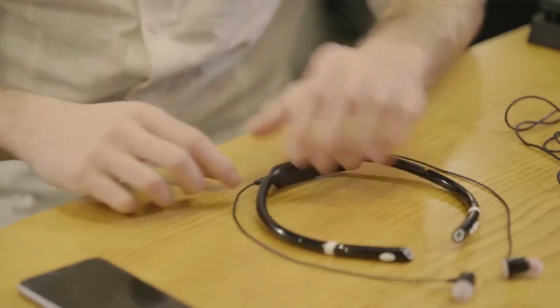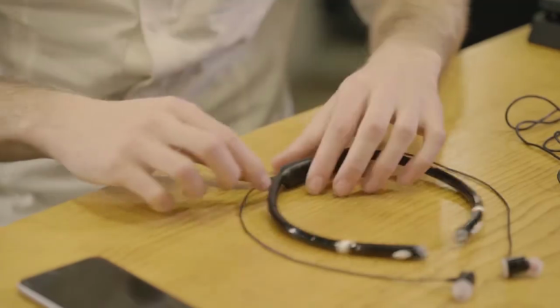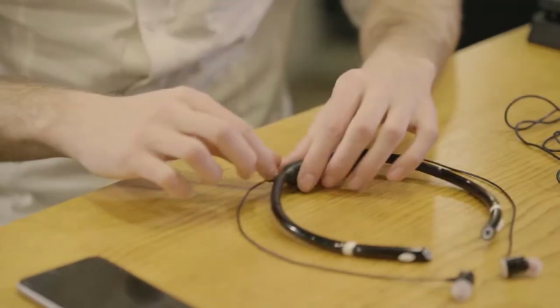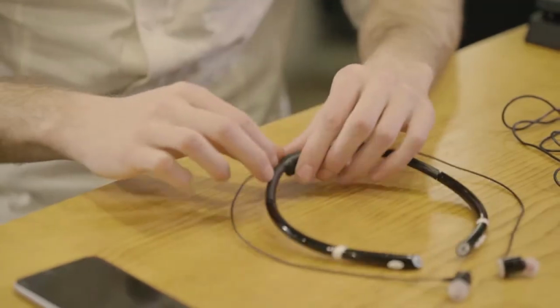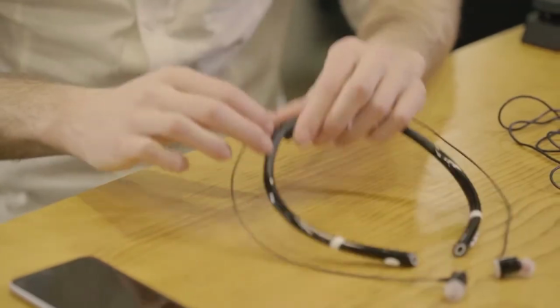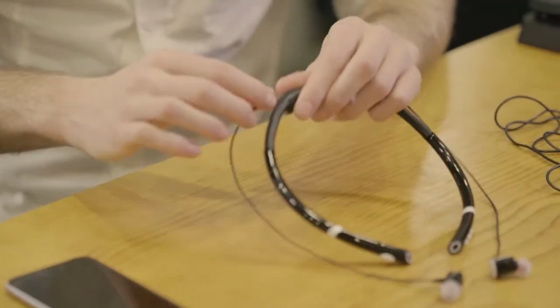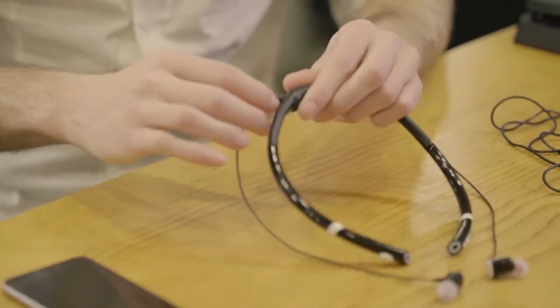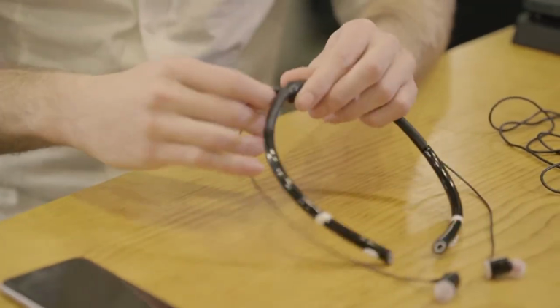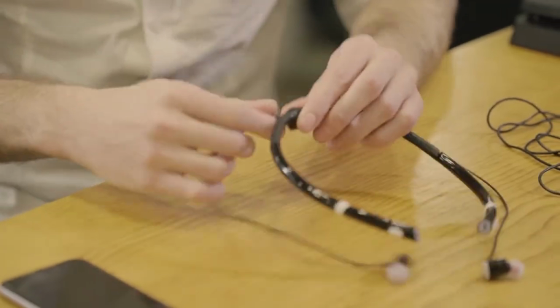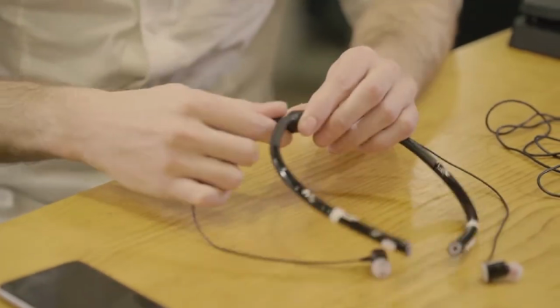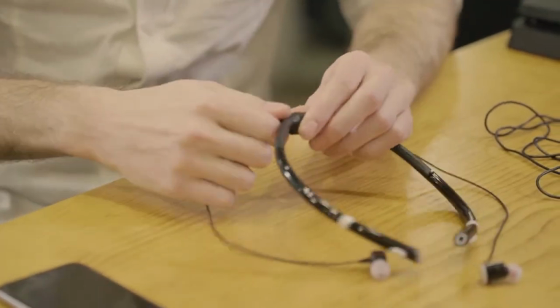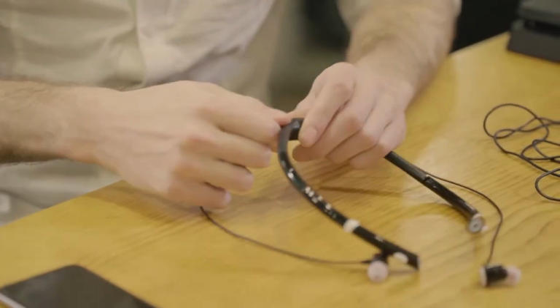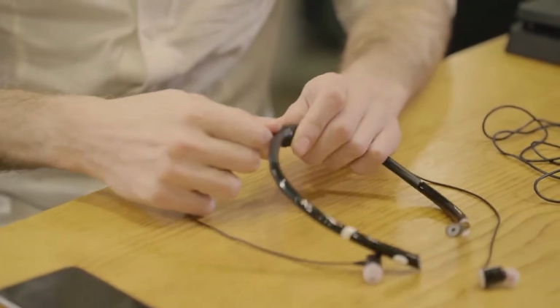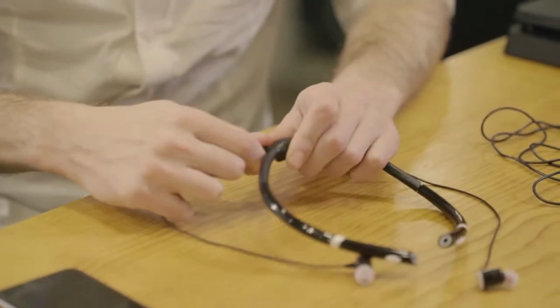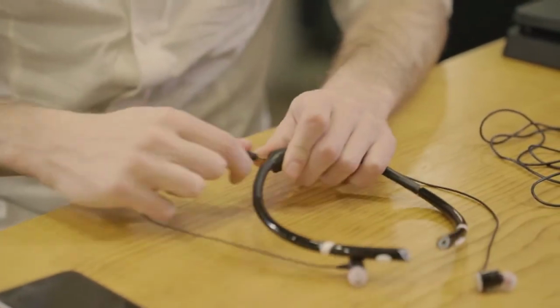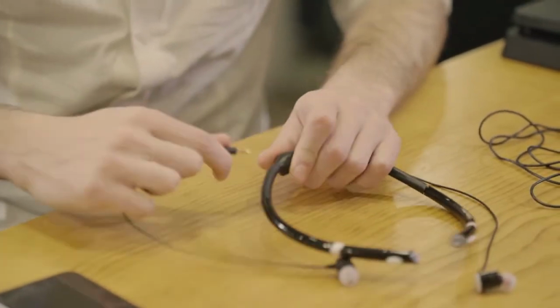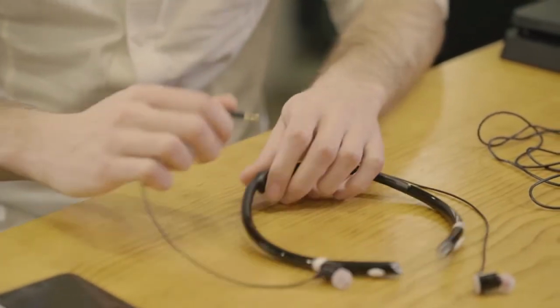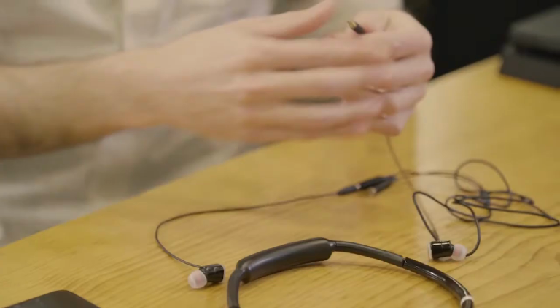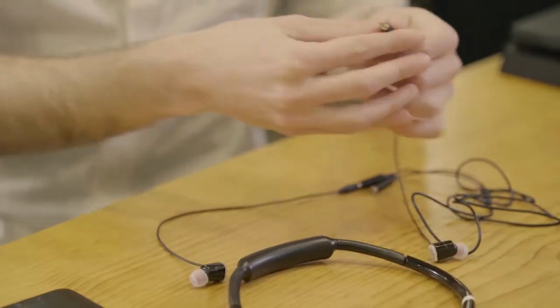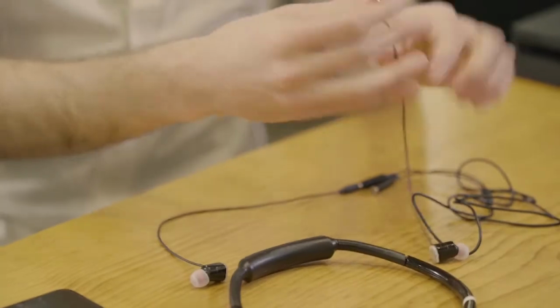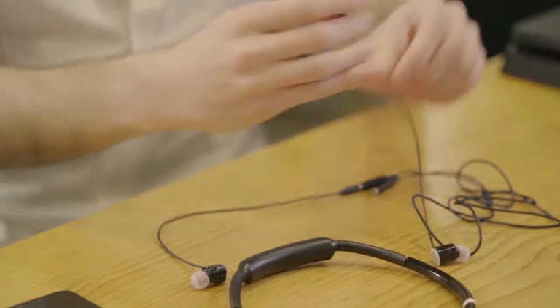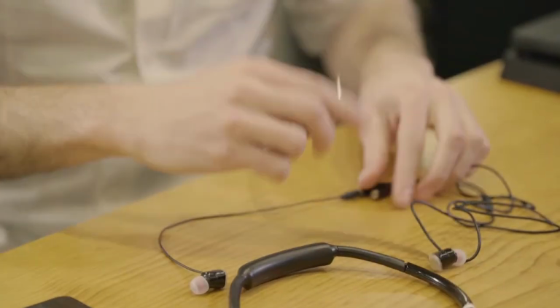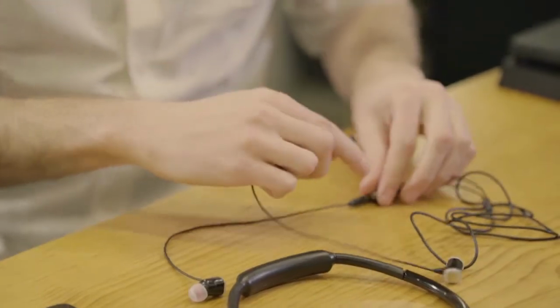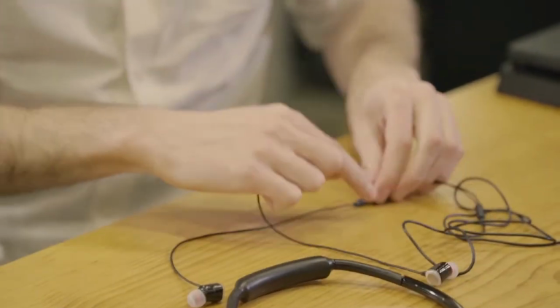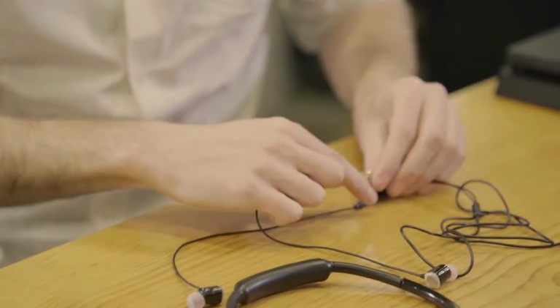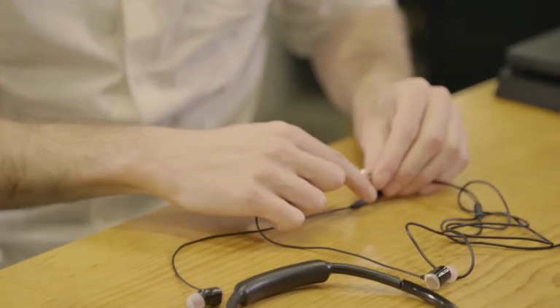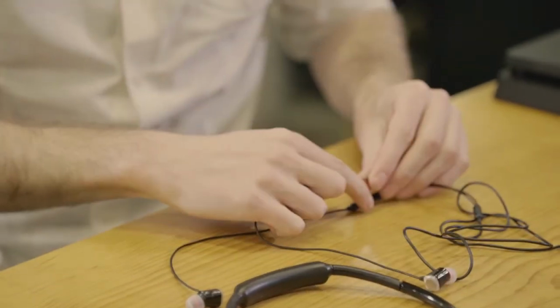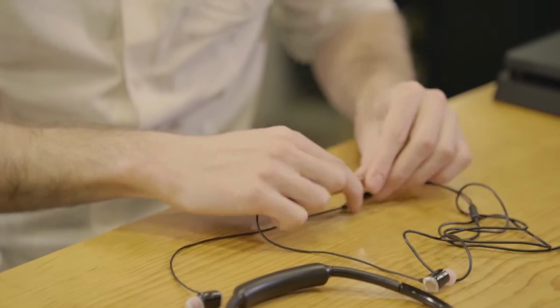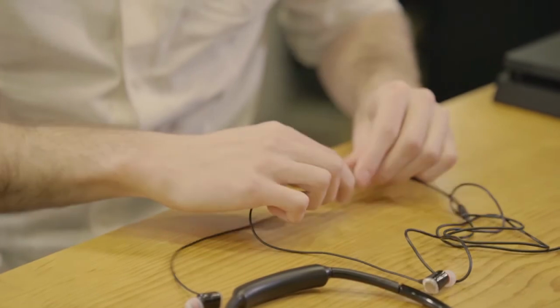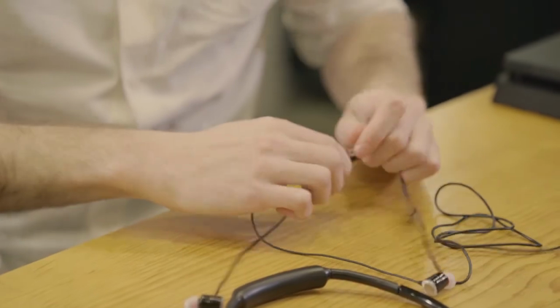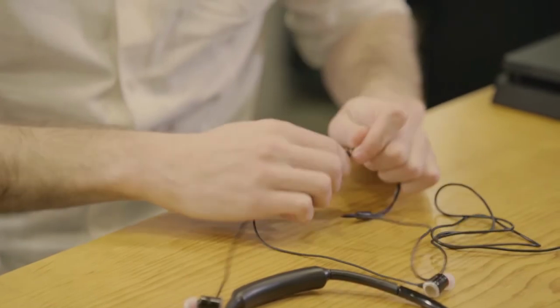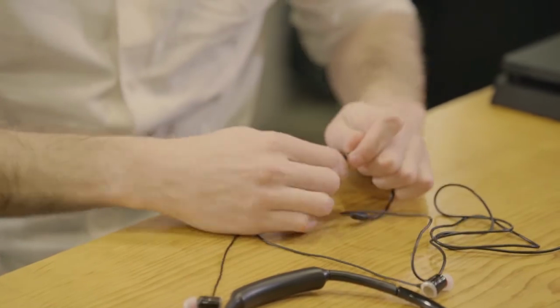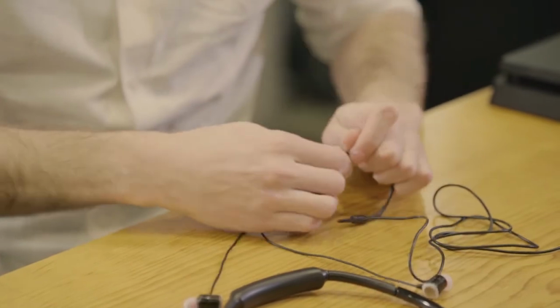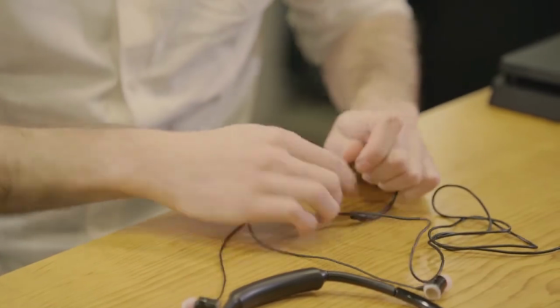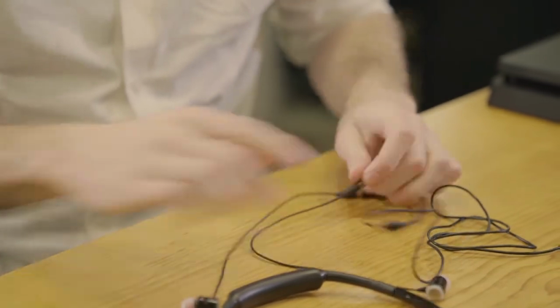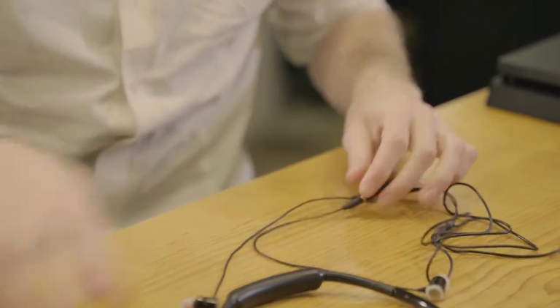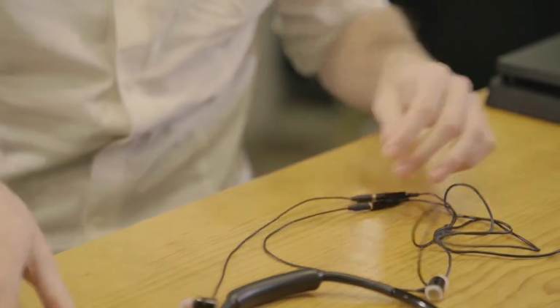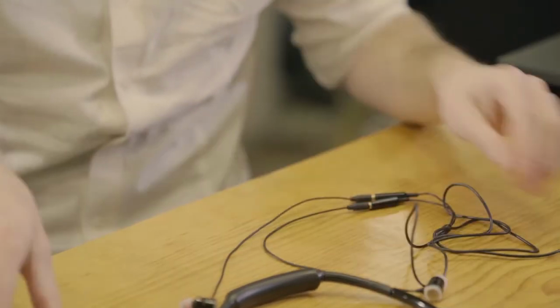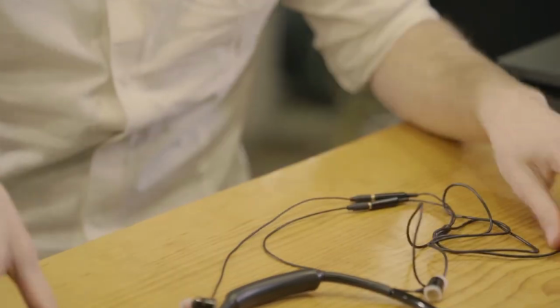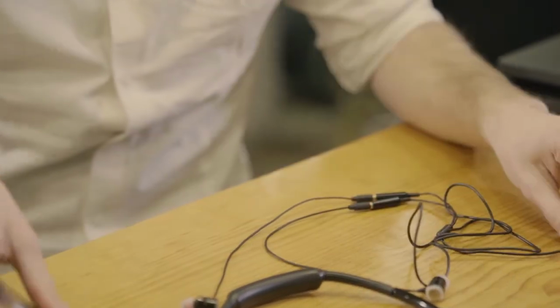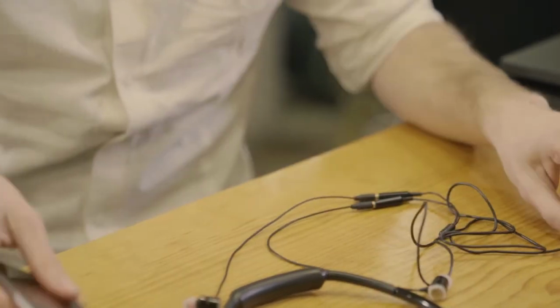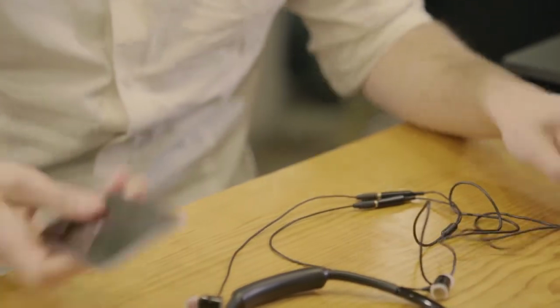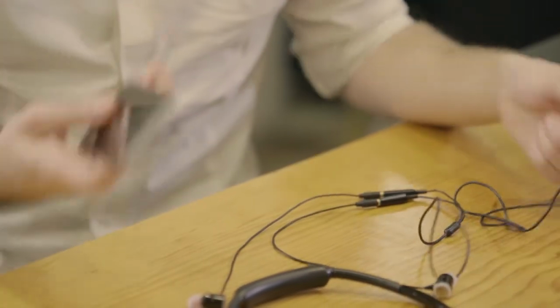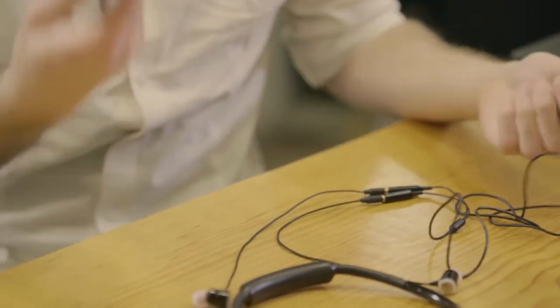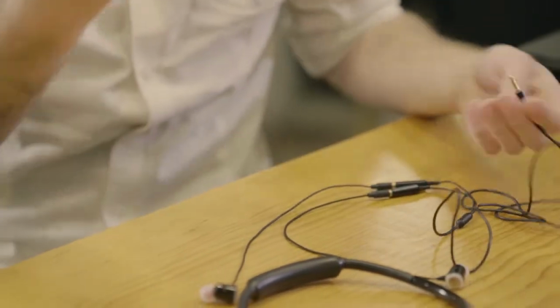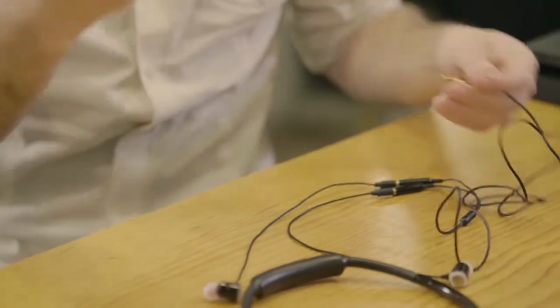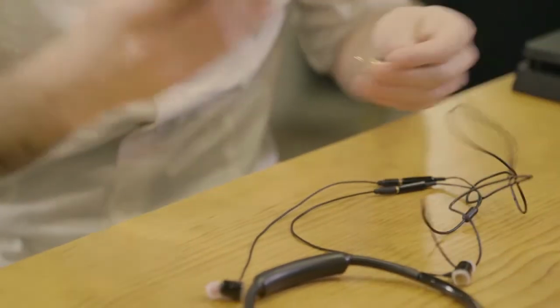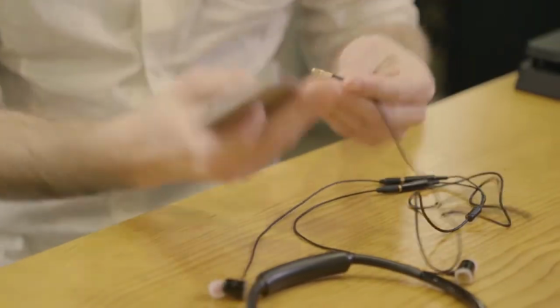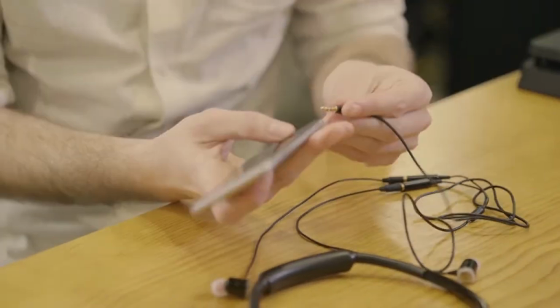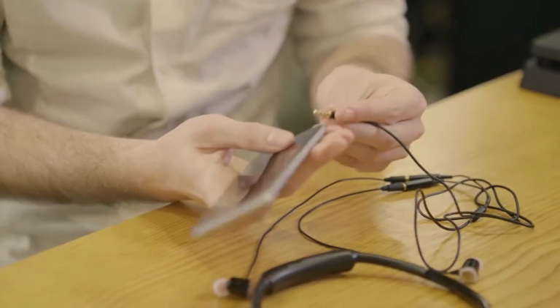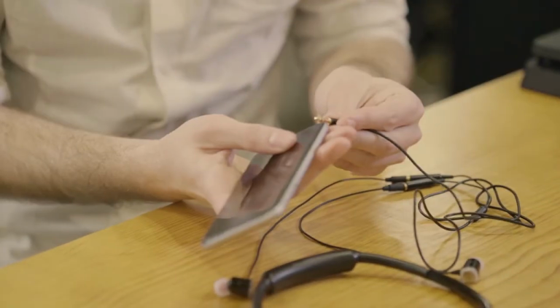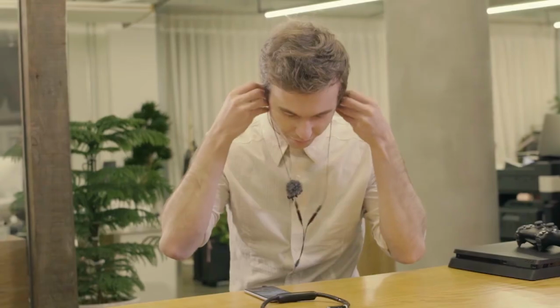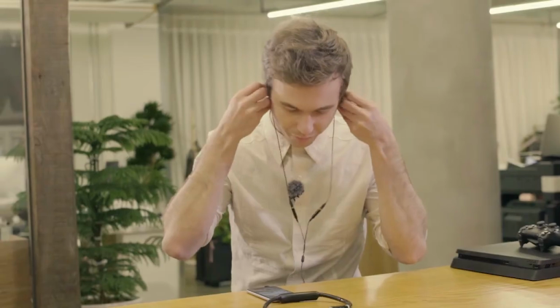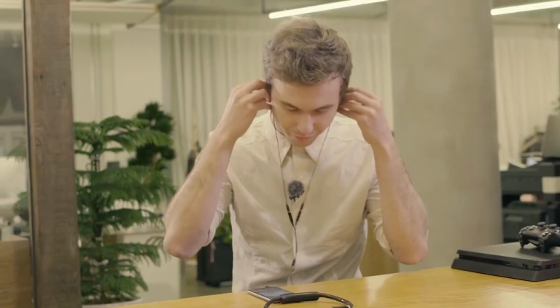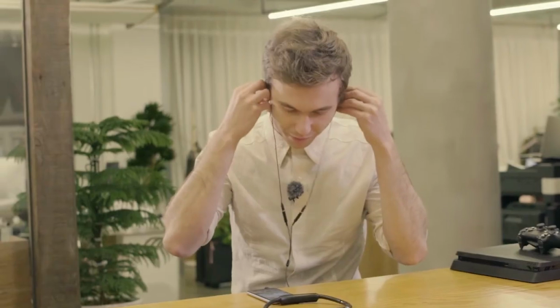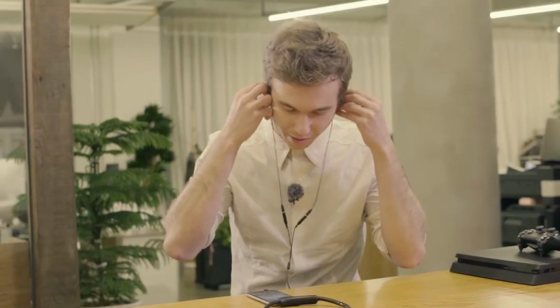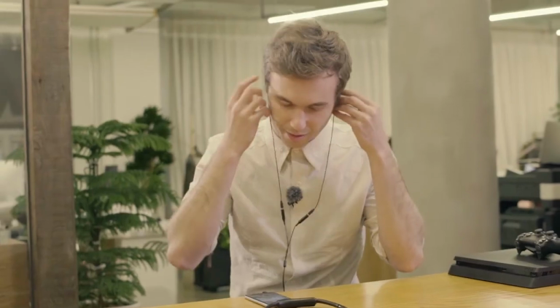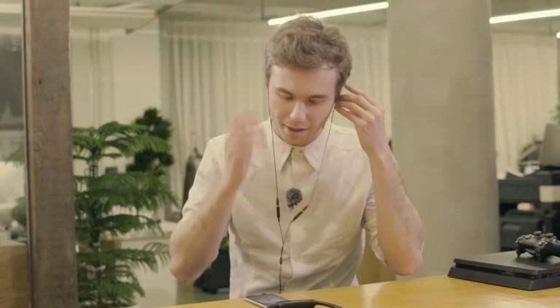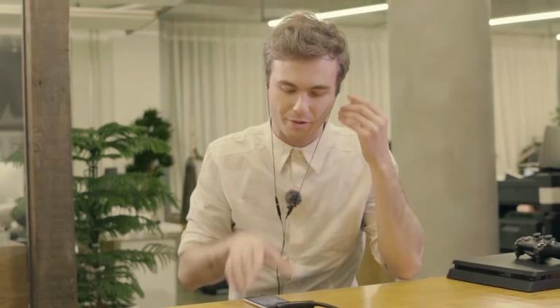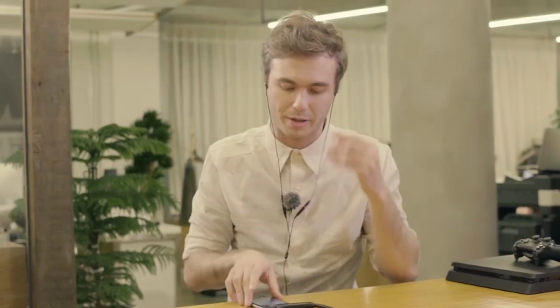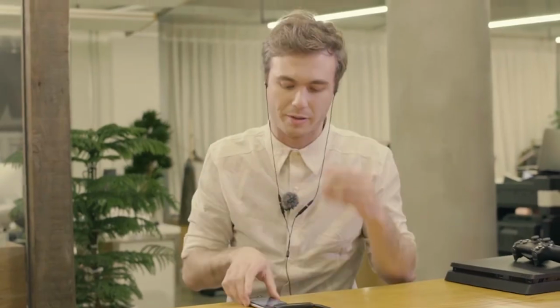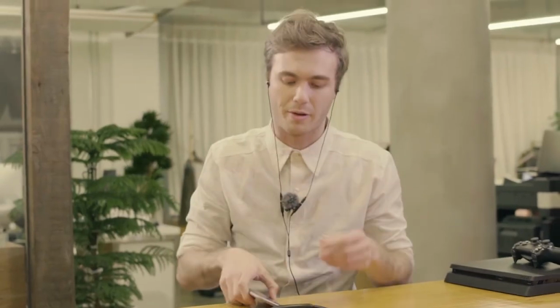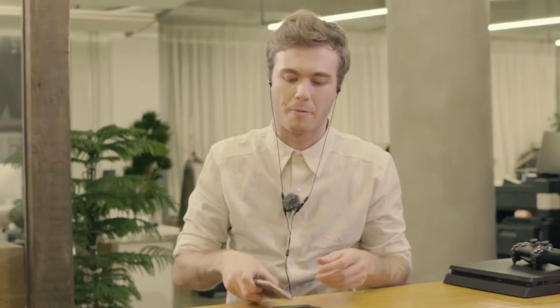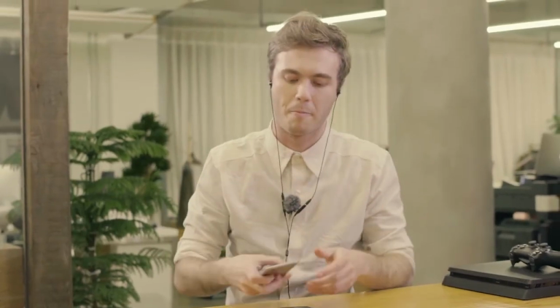In addition to the Bluetooth connection, in case you want to save your battery, you can simply connect it with a cable and you're ready to go.